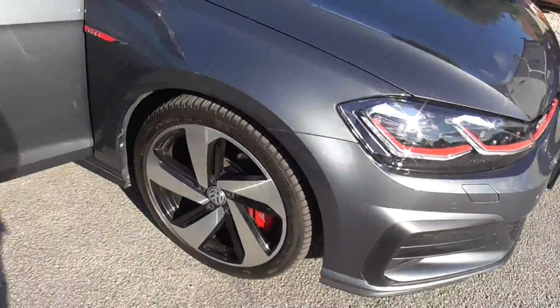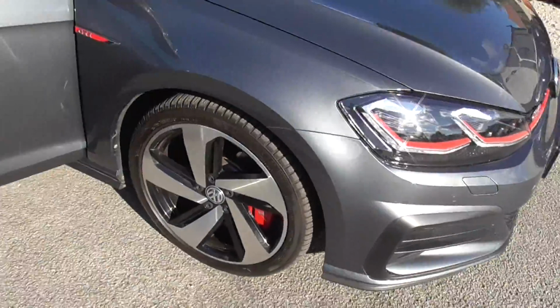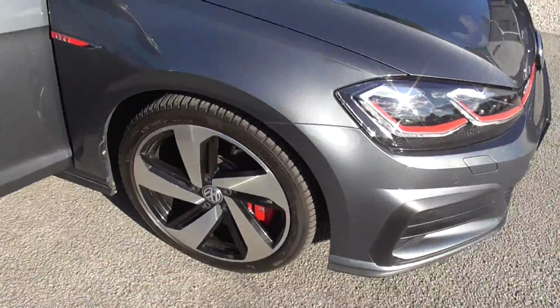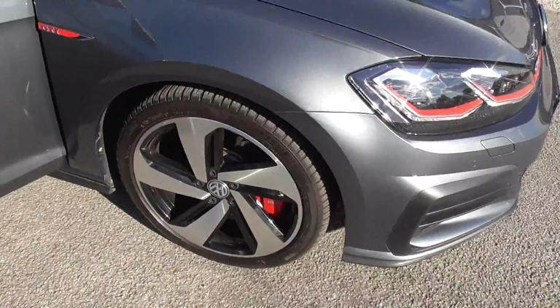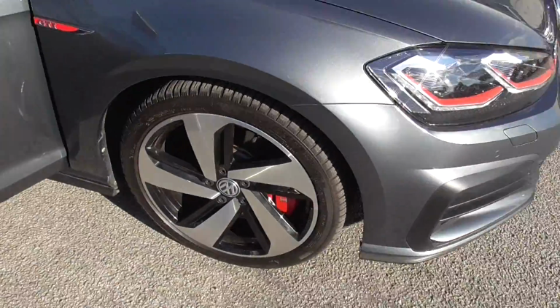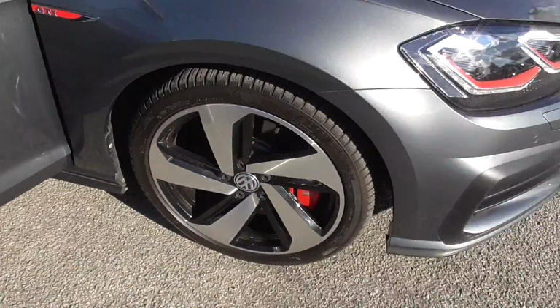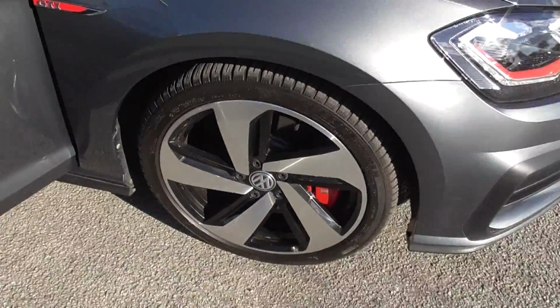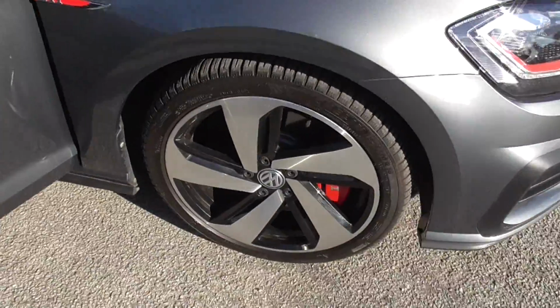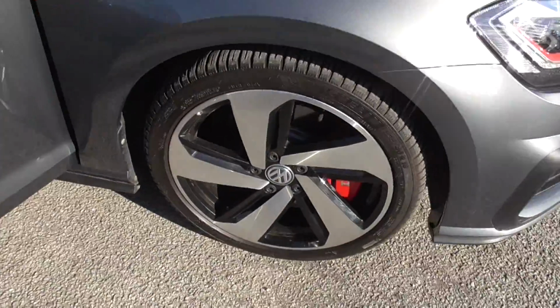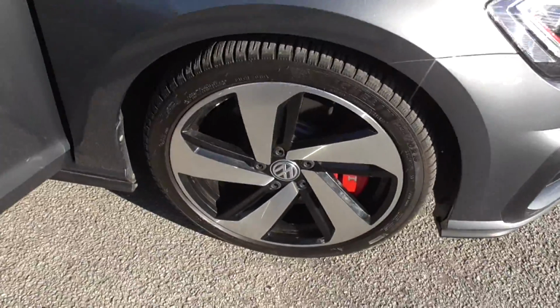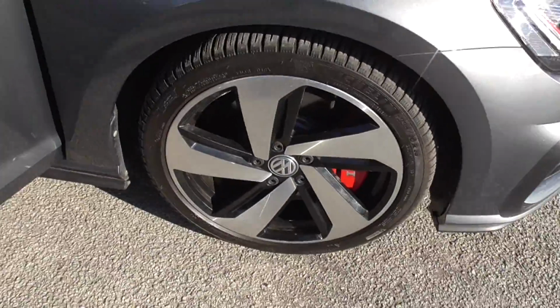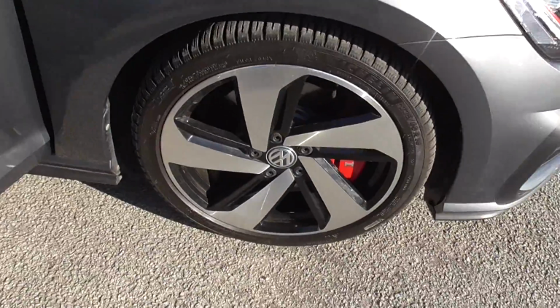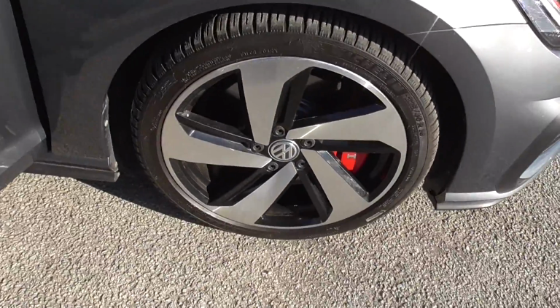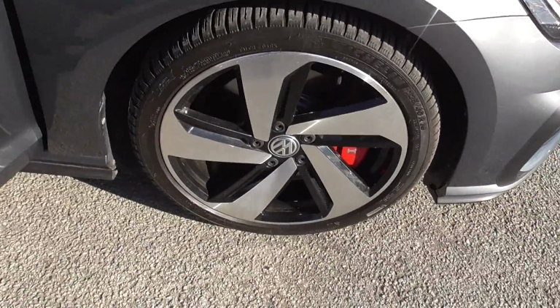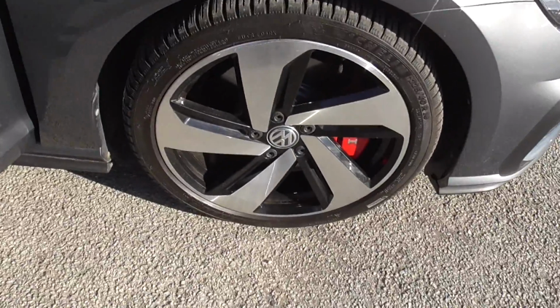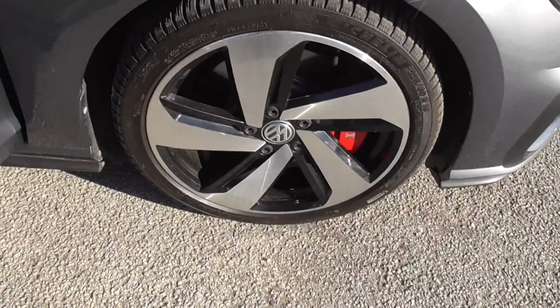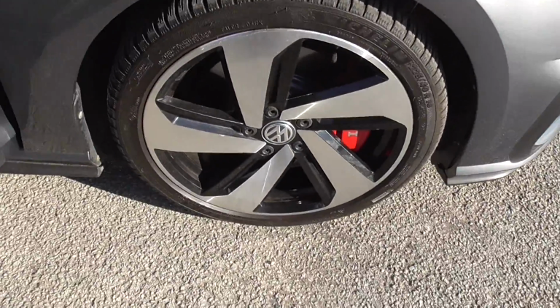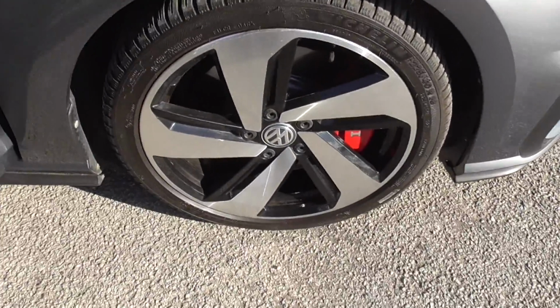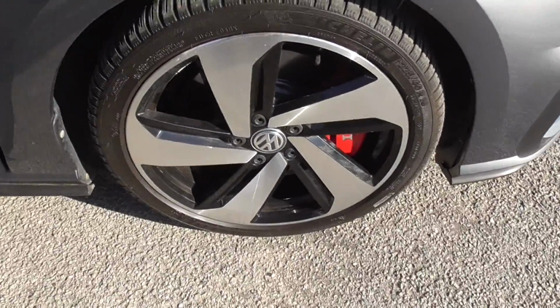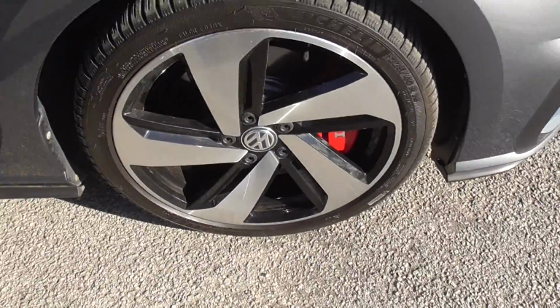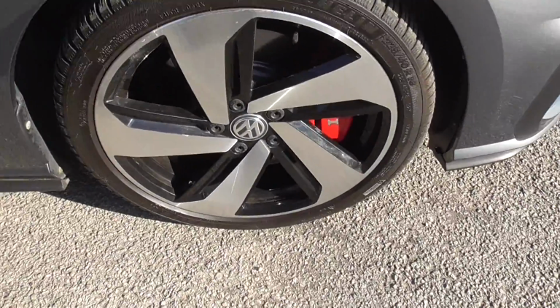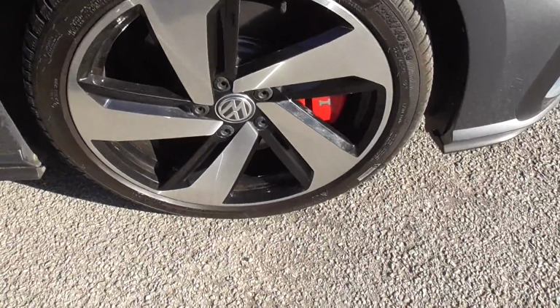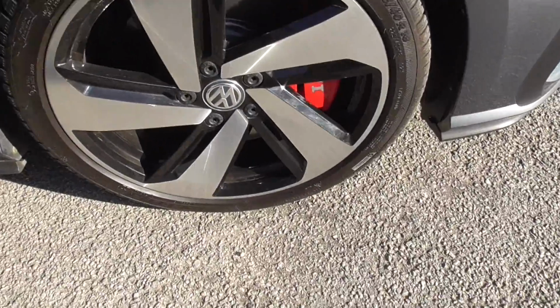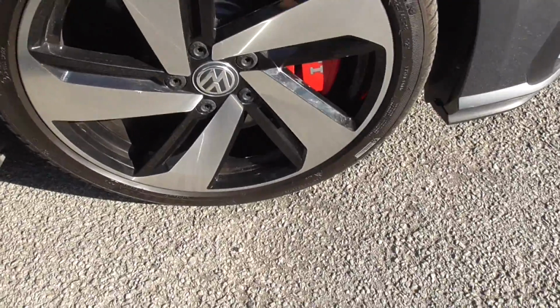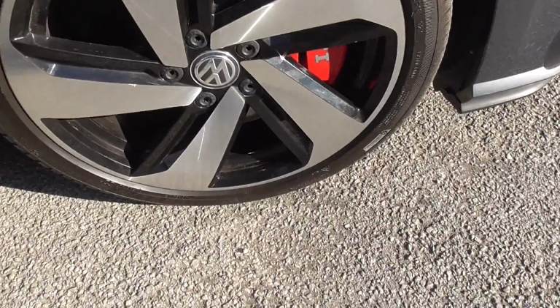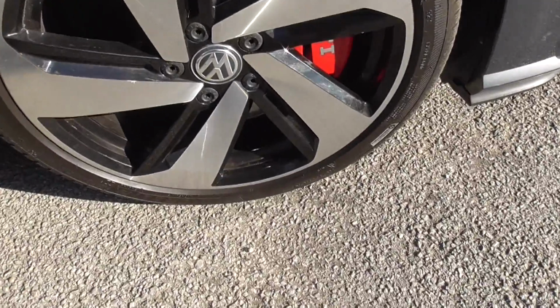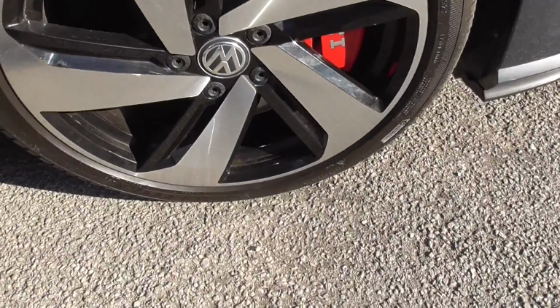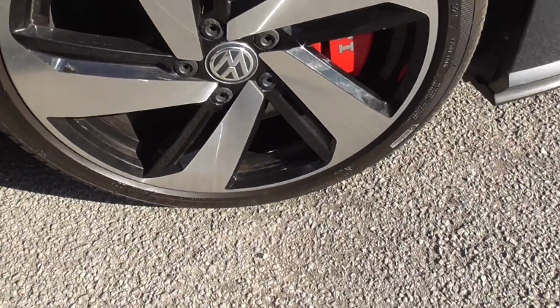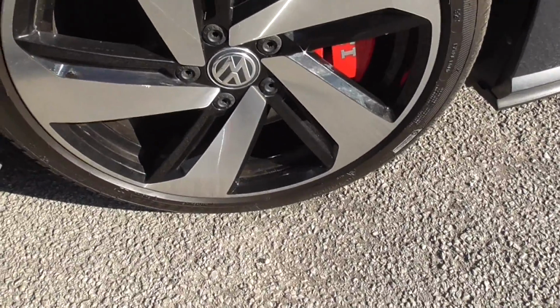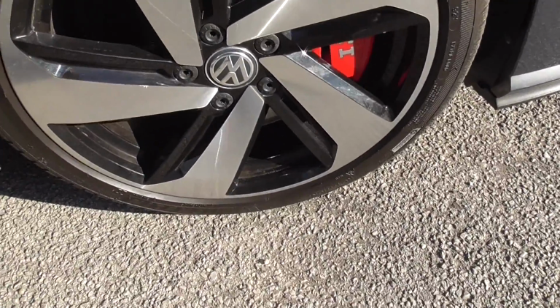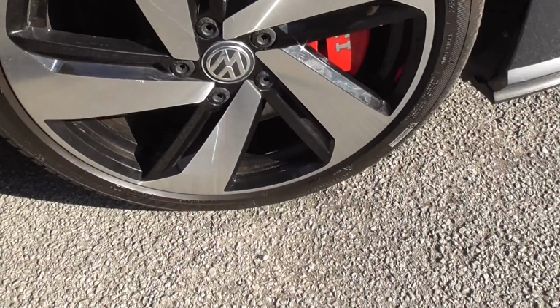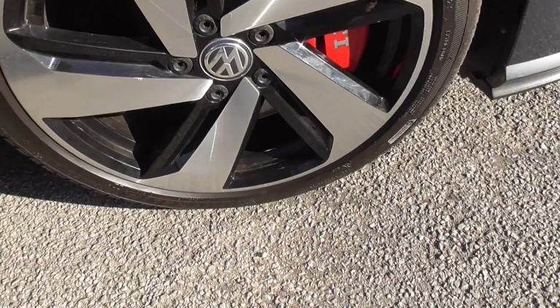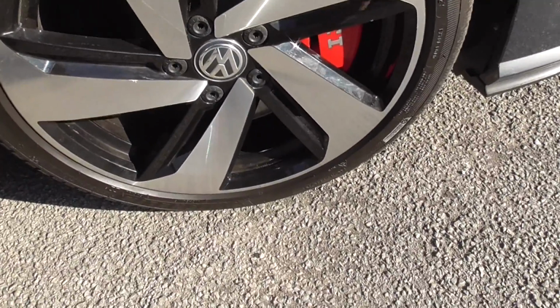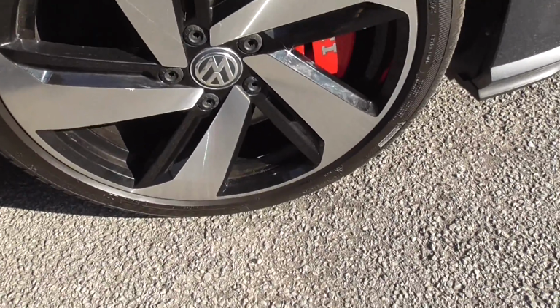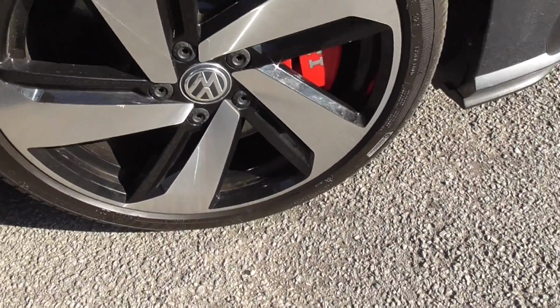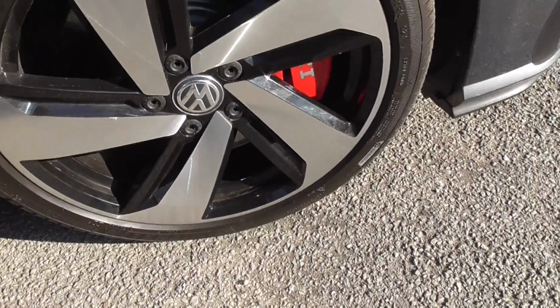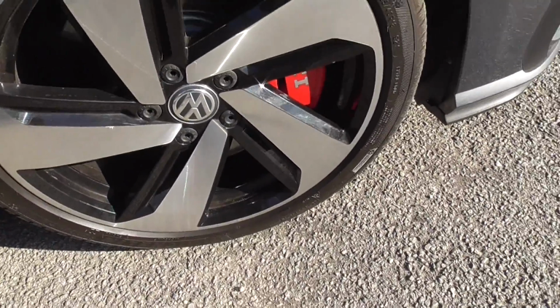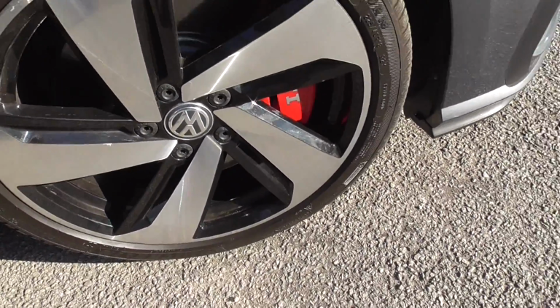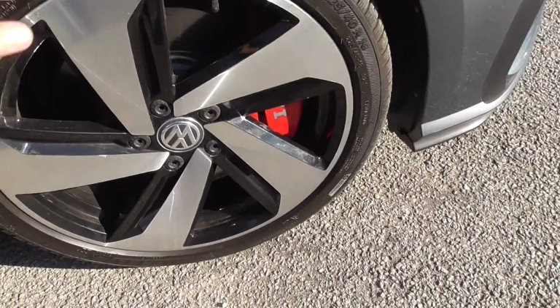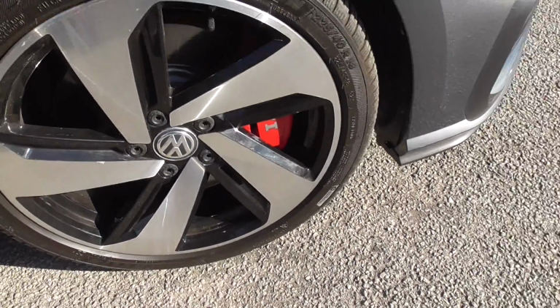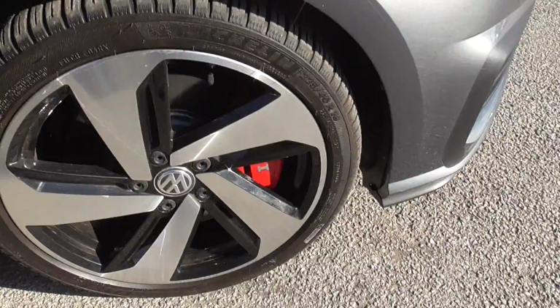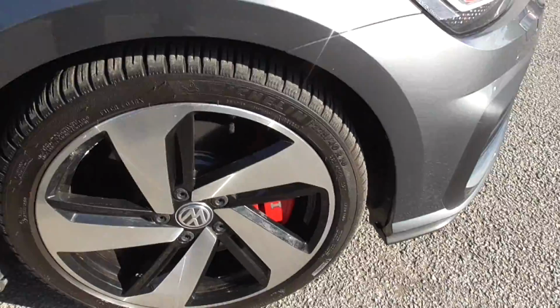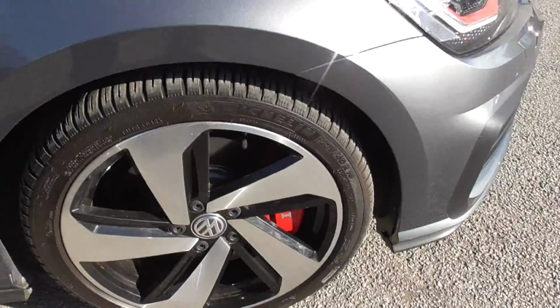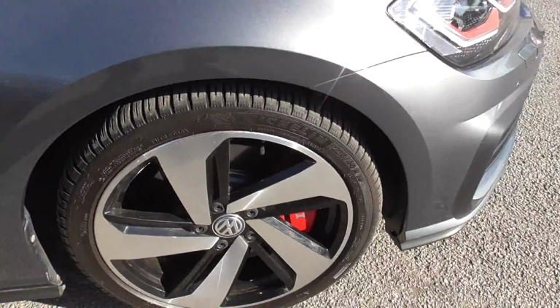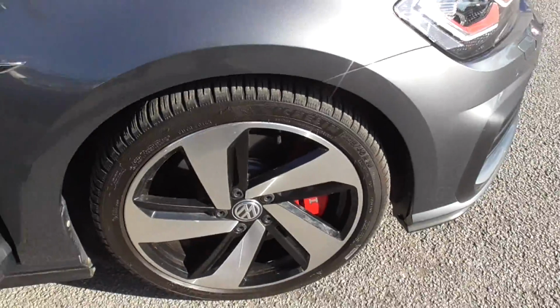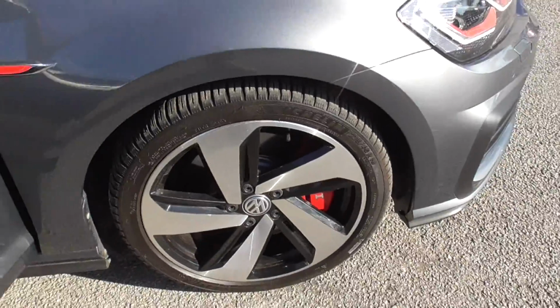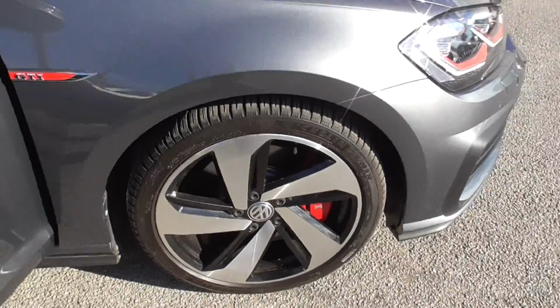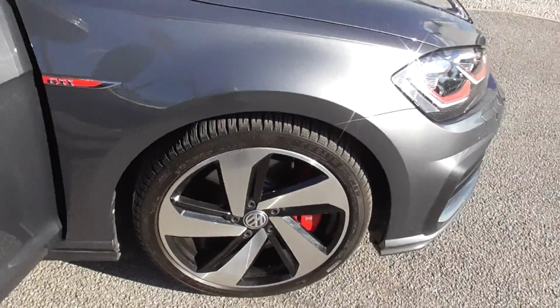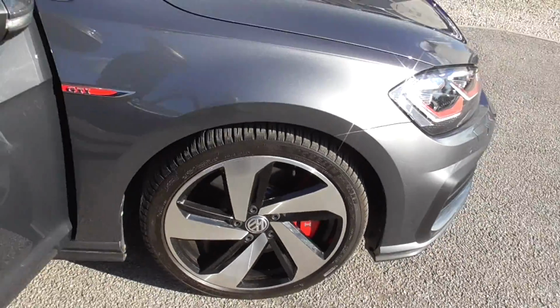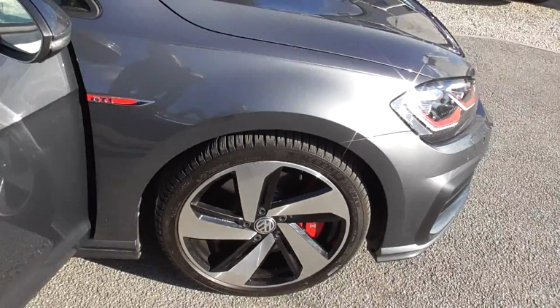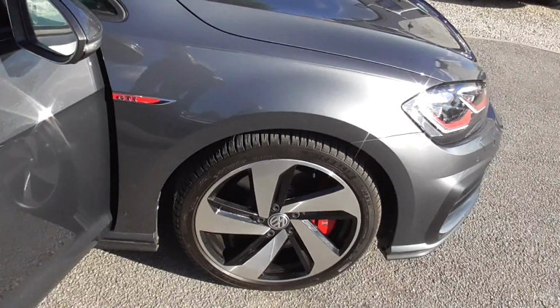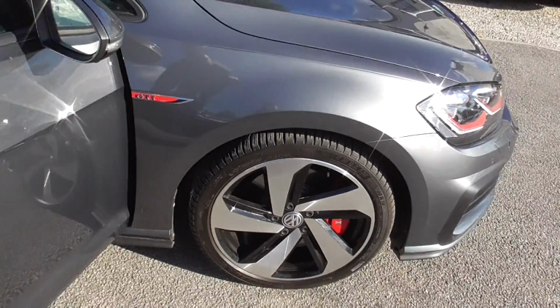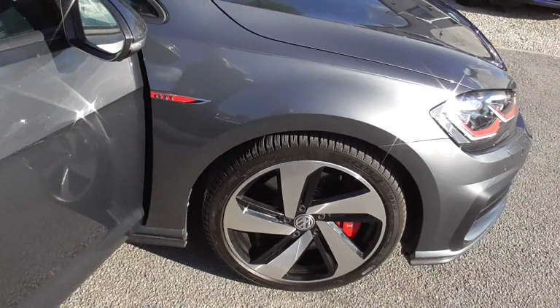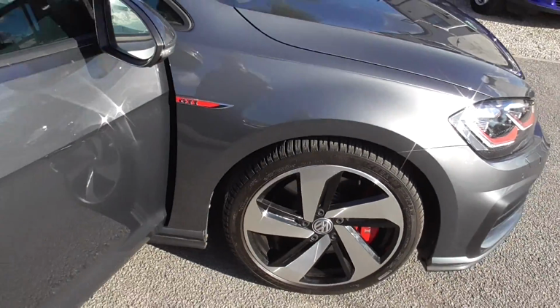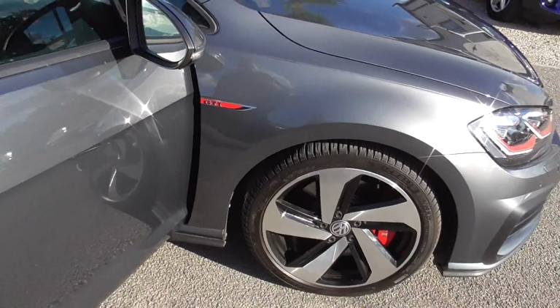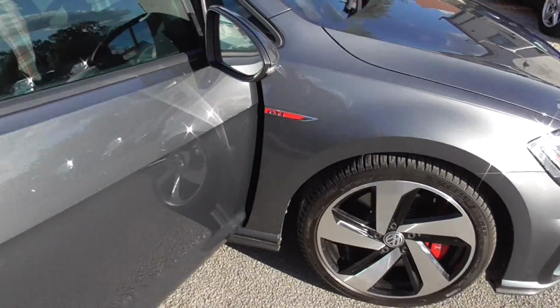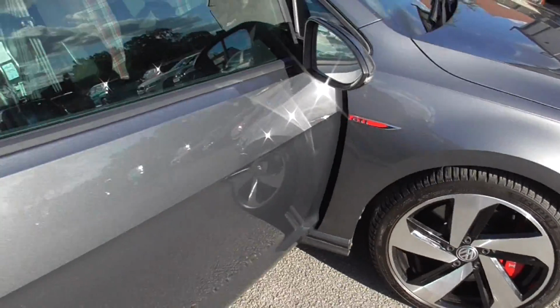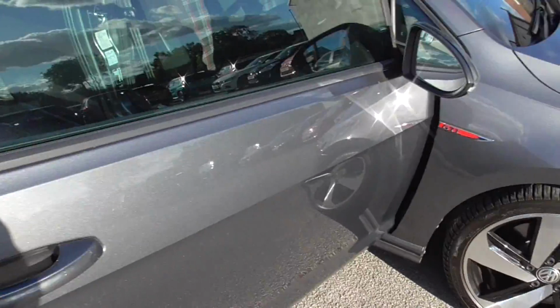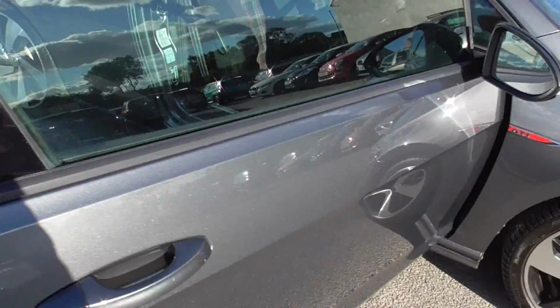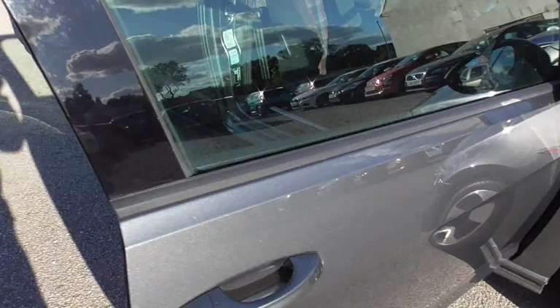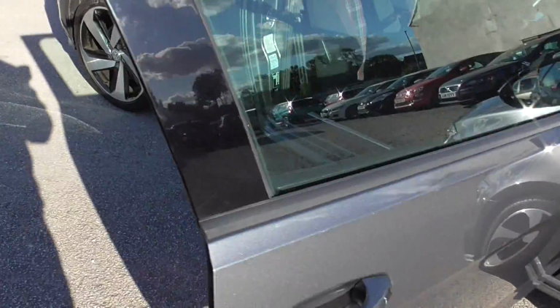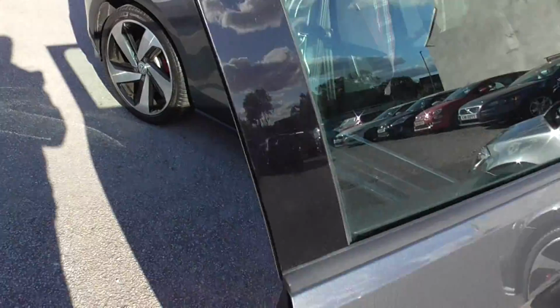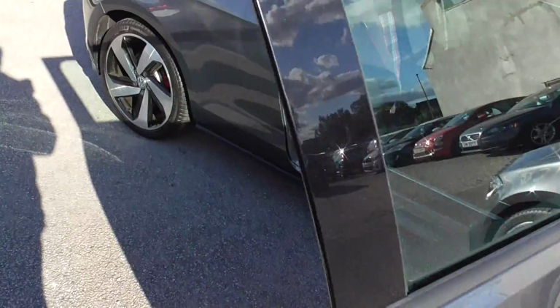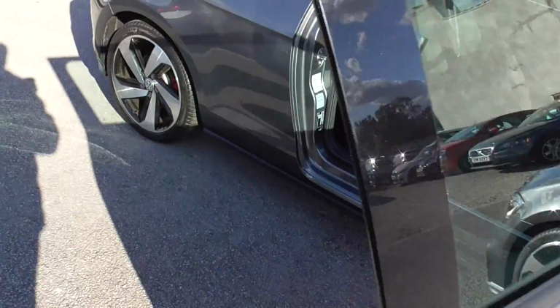Unmarked alloys on these — I believe they are the upgraded alloys, the Santiago 2 I think they are called.